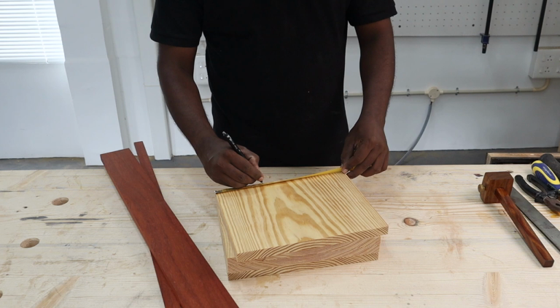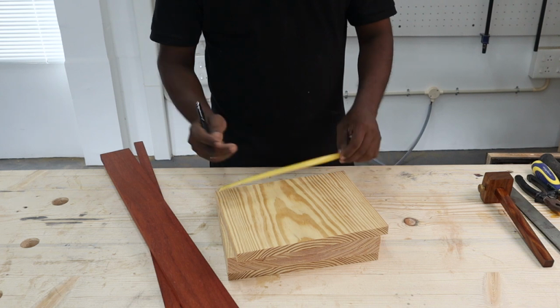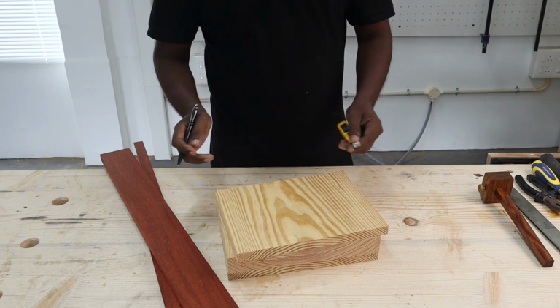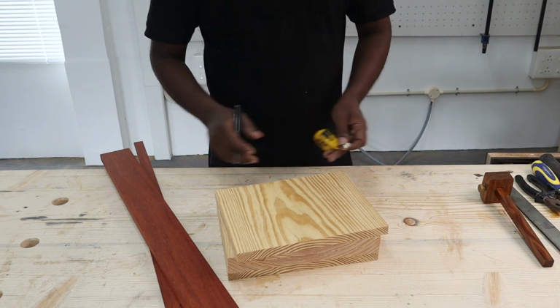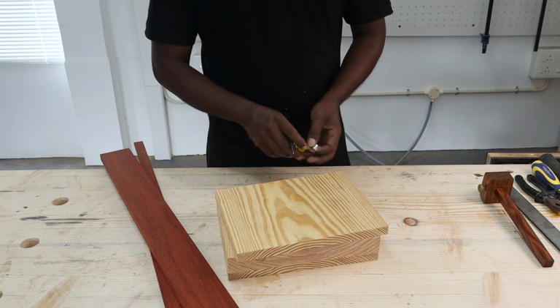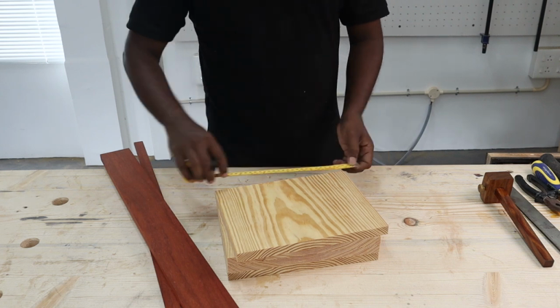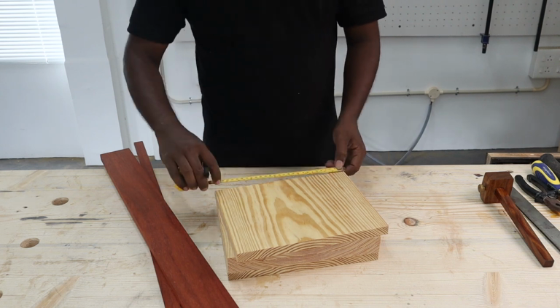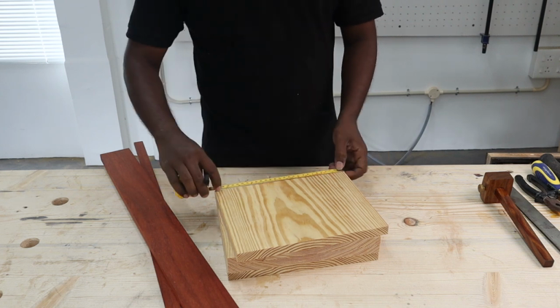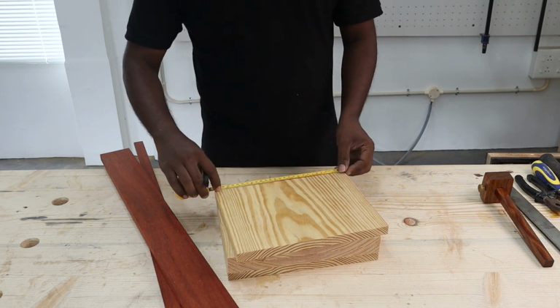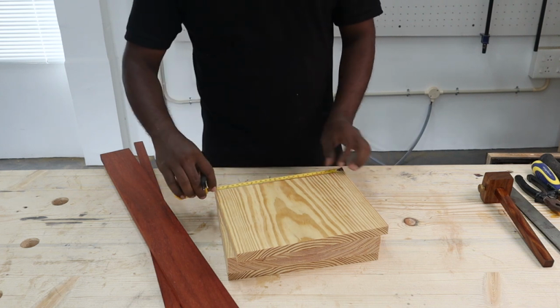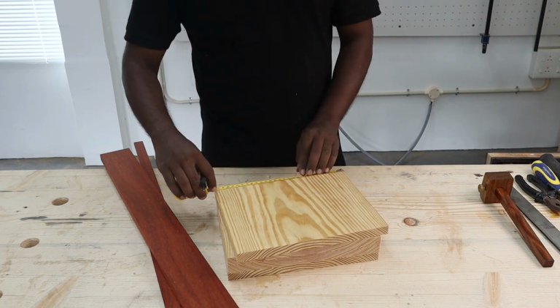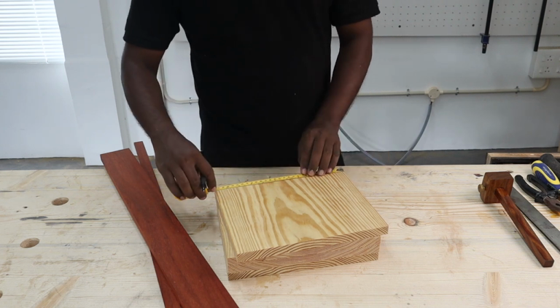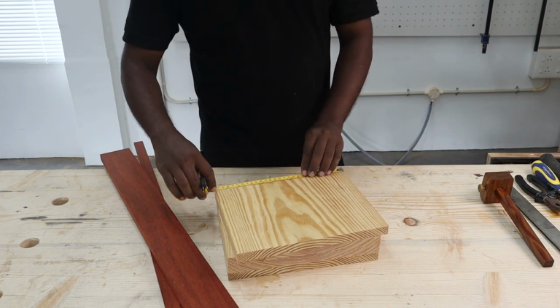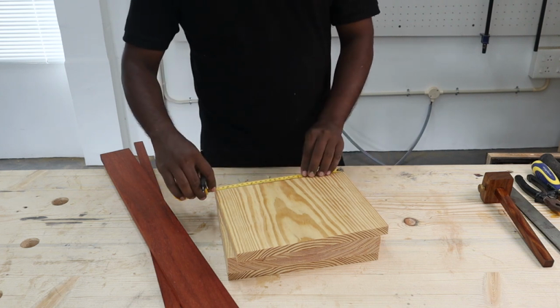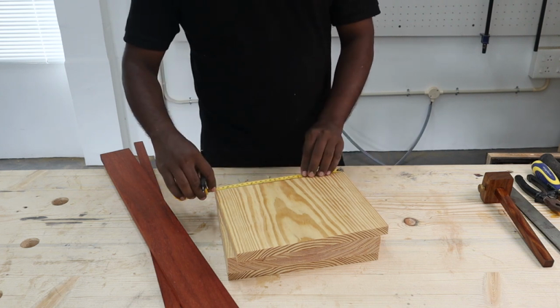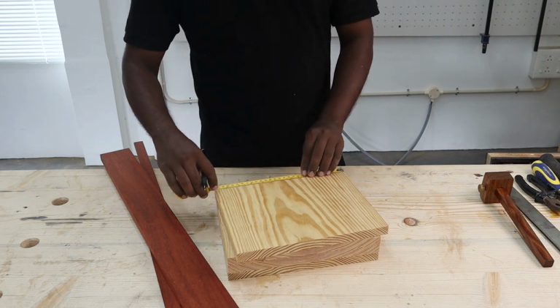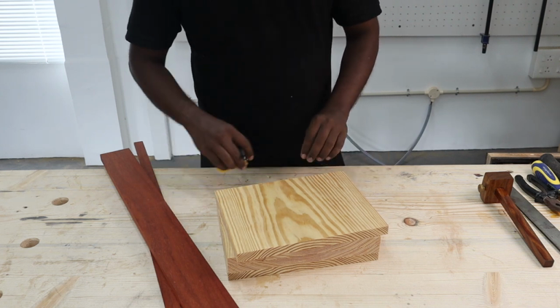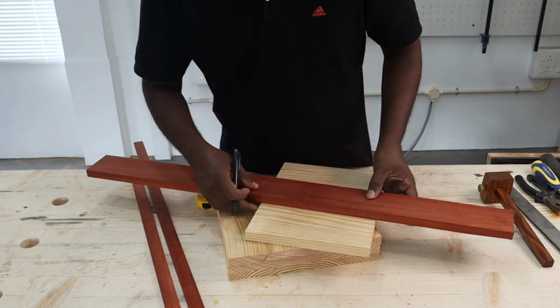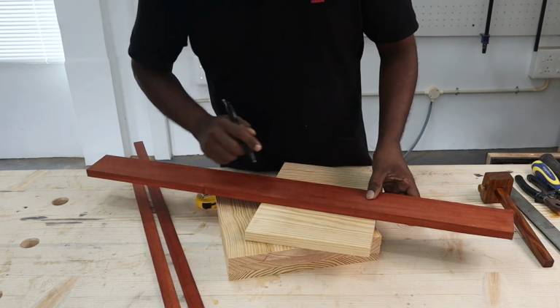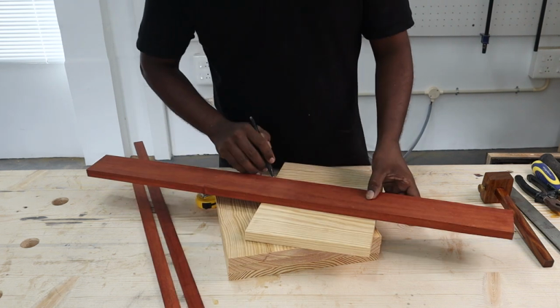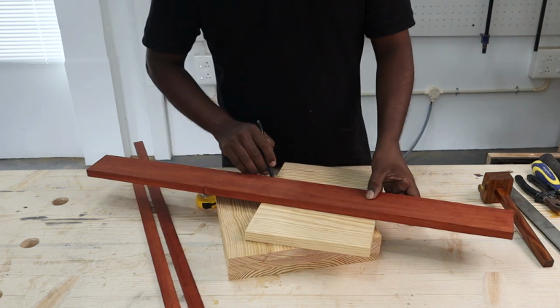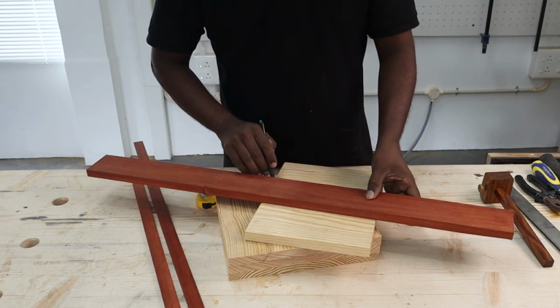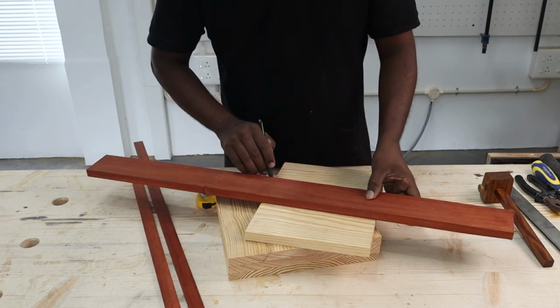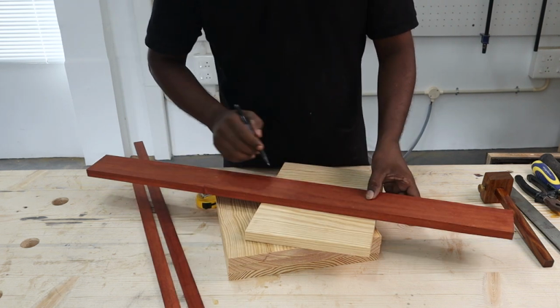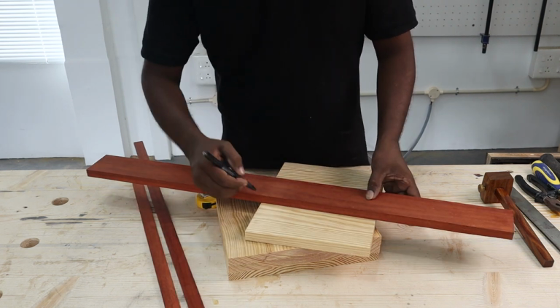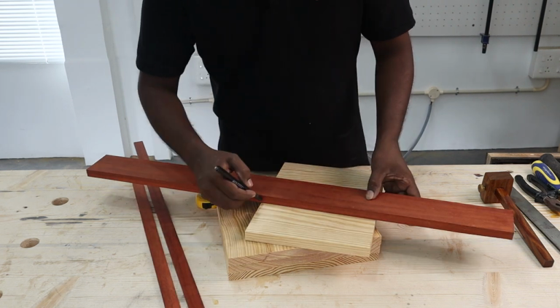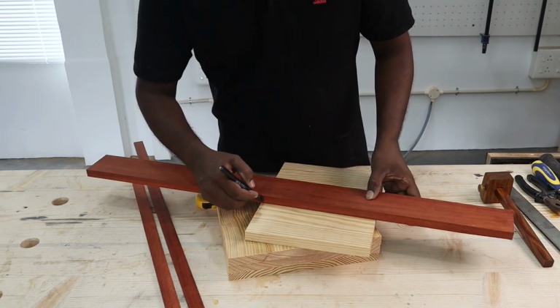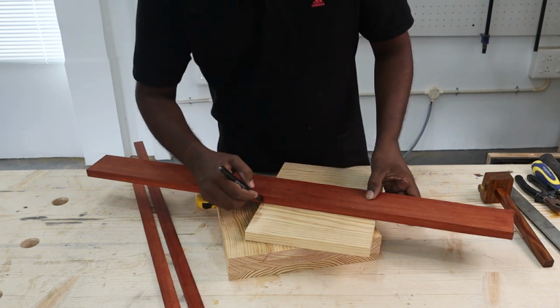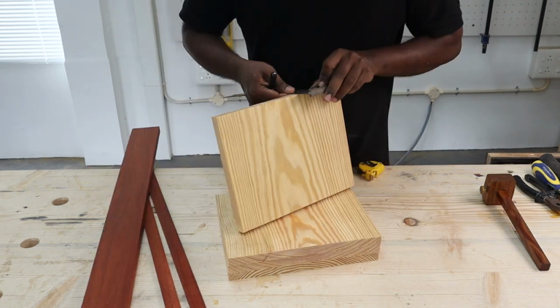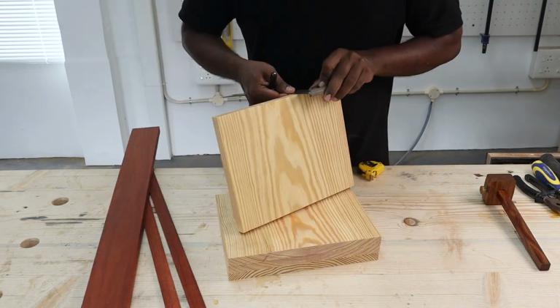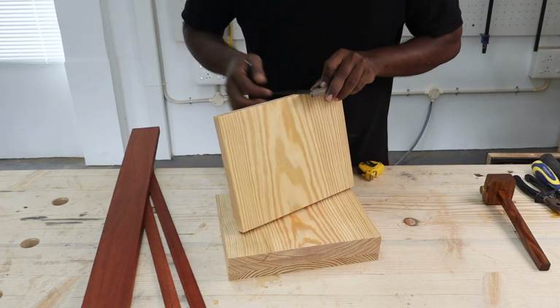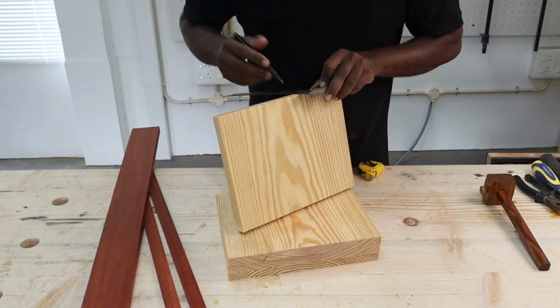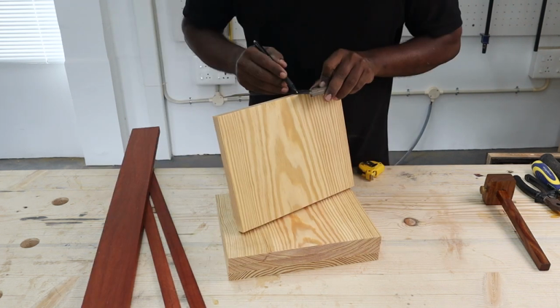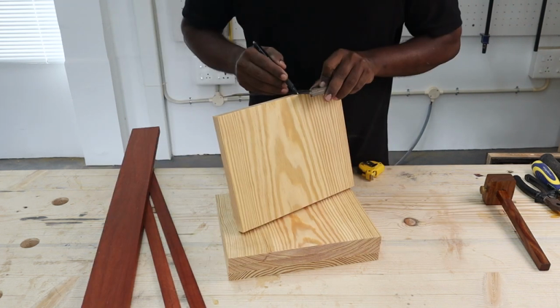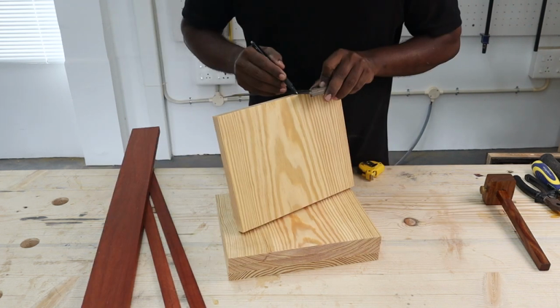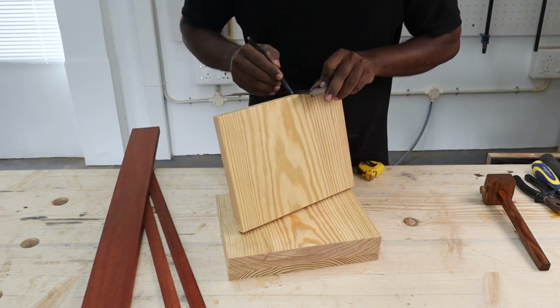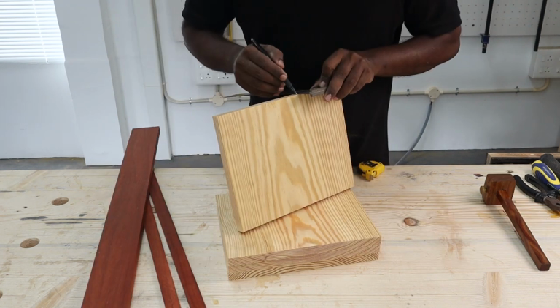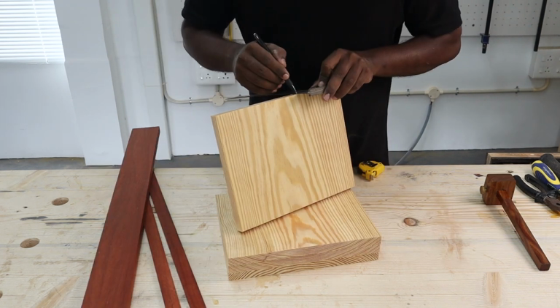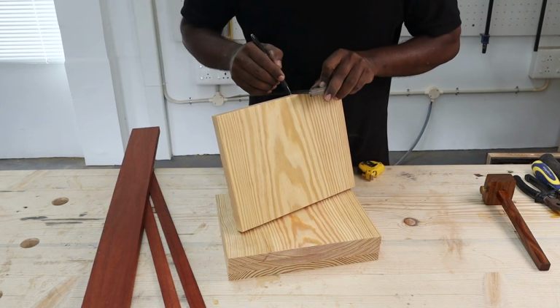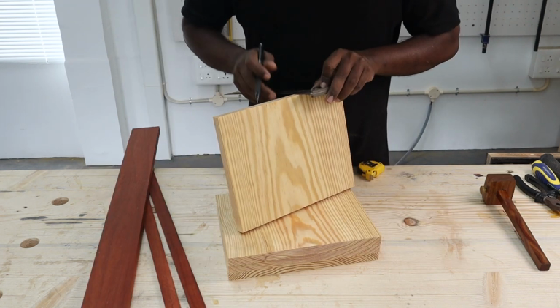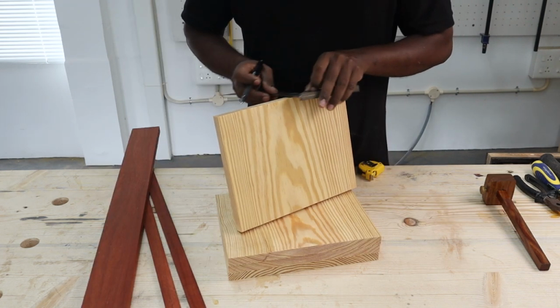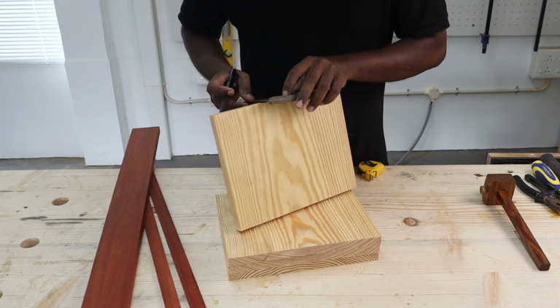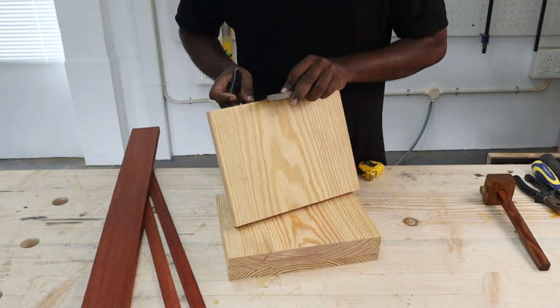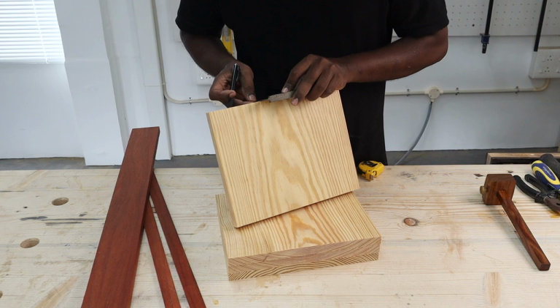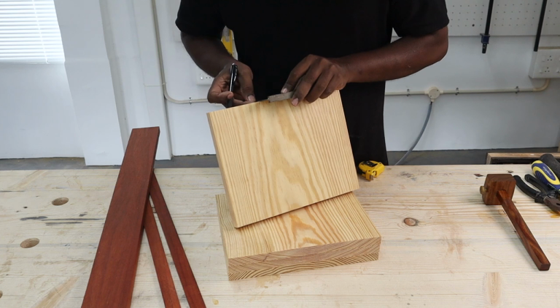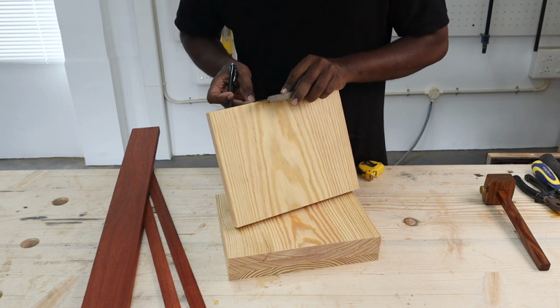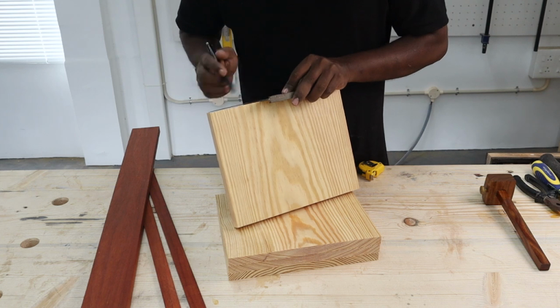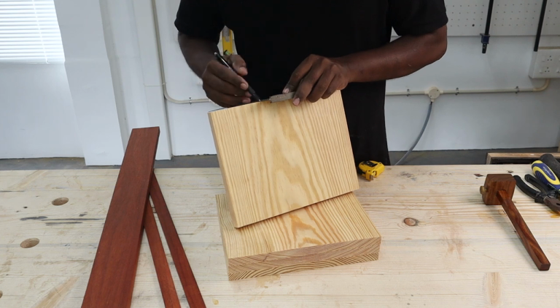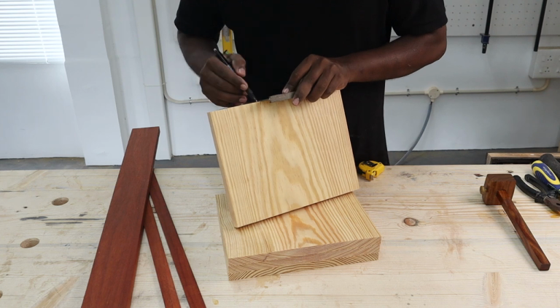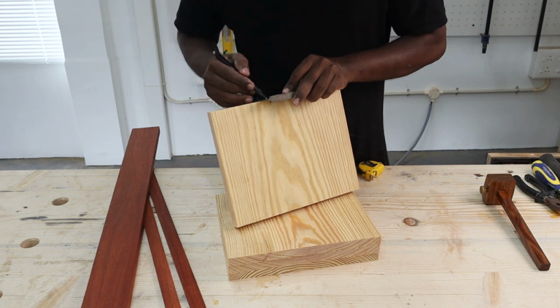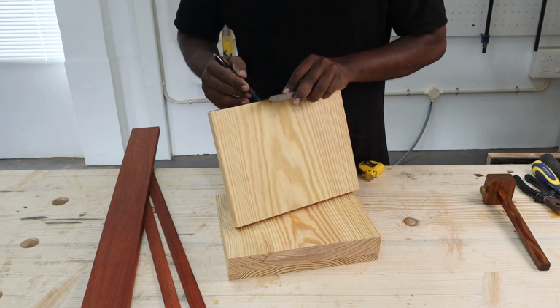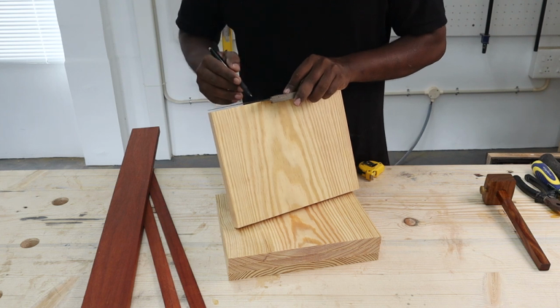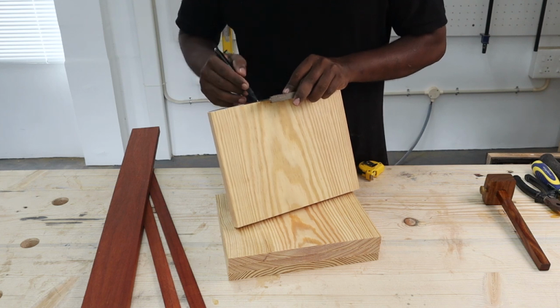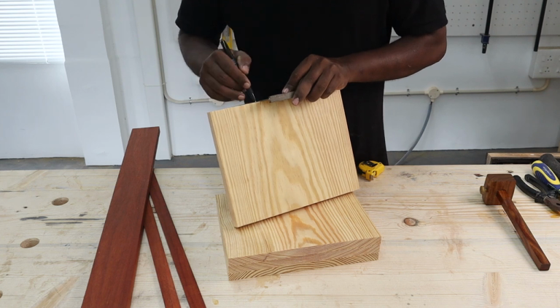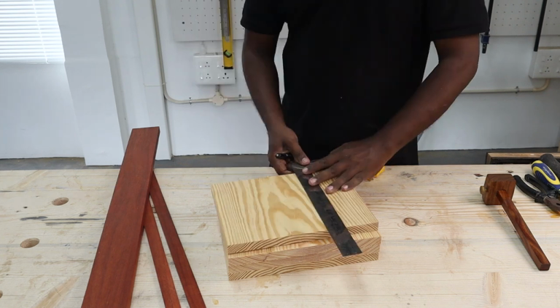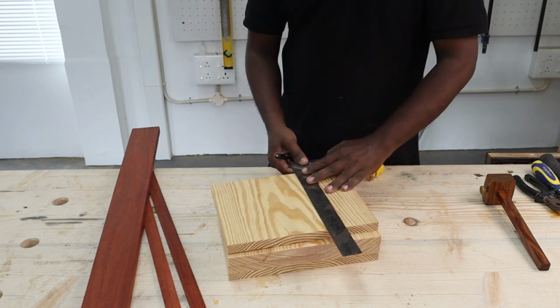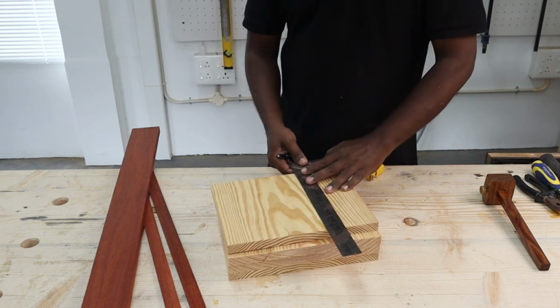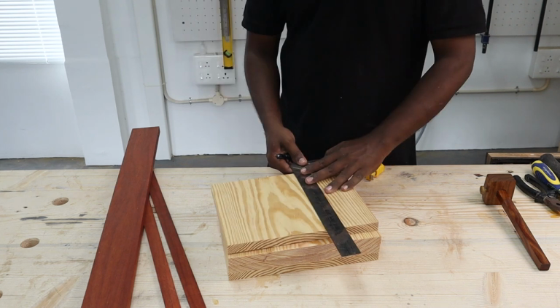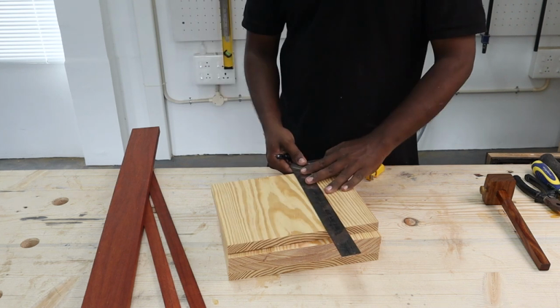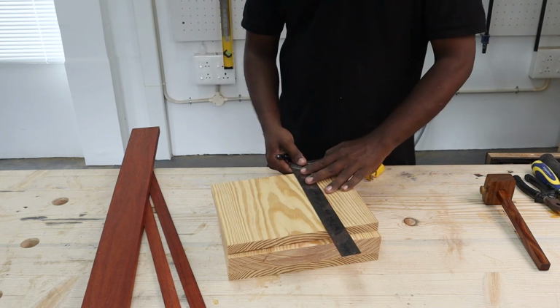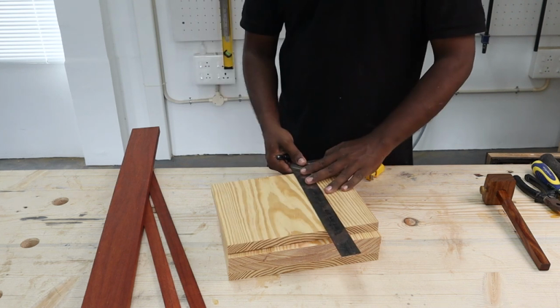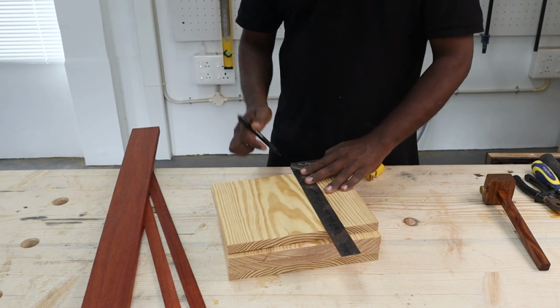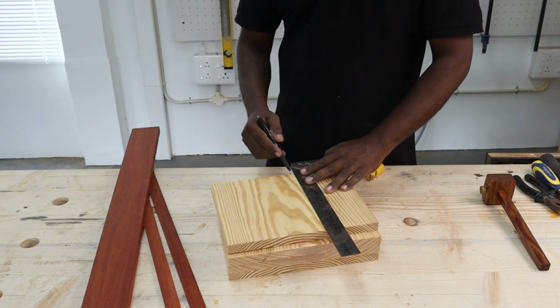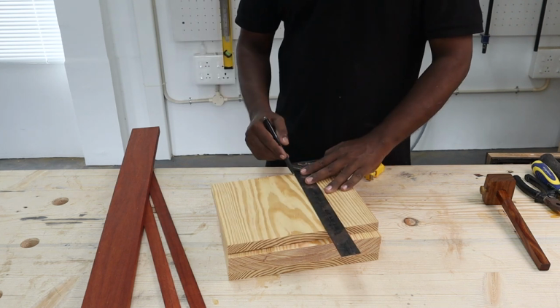We marked a three-inch slot at the center of each pine wood shelf using a tape. This is where the padauk vertical spine column should go in.